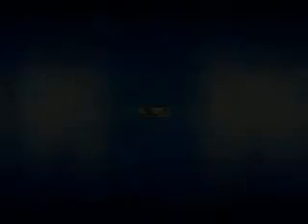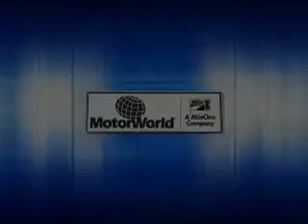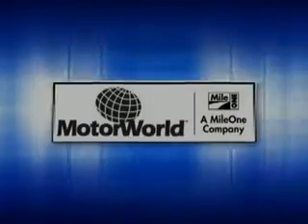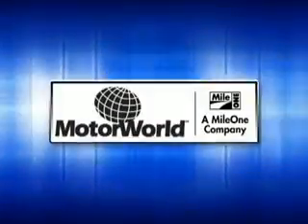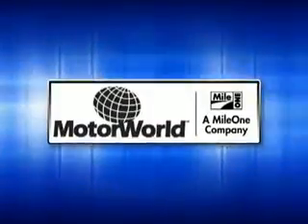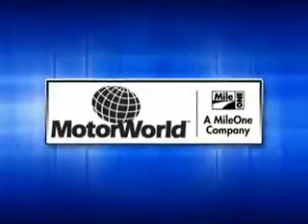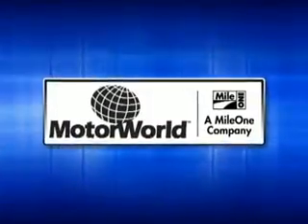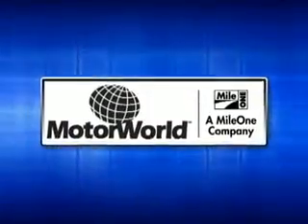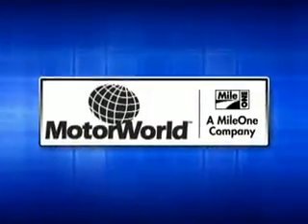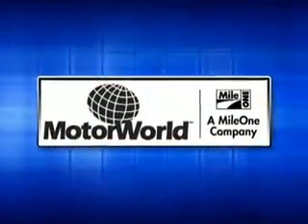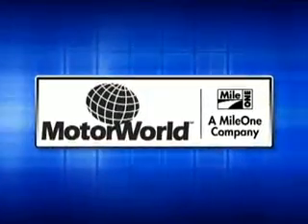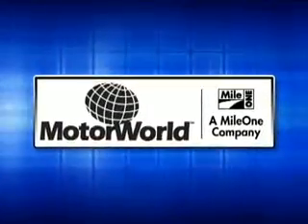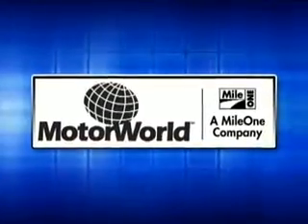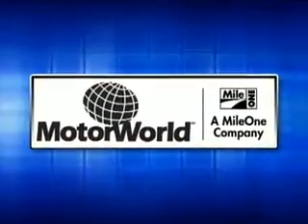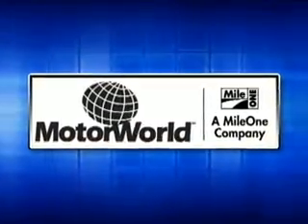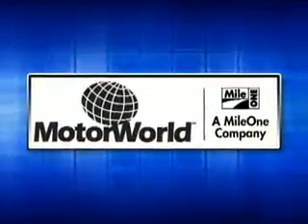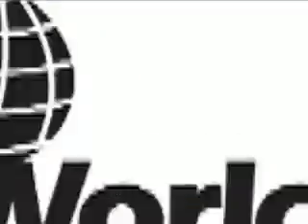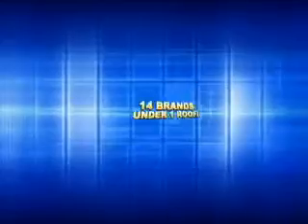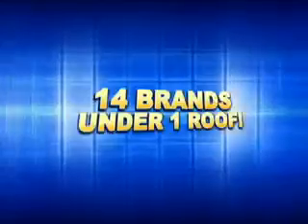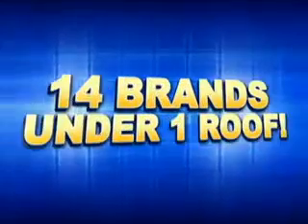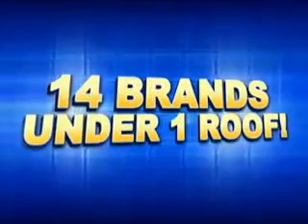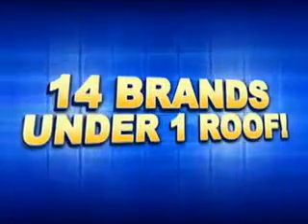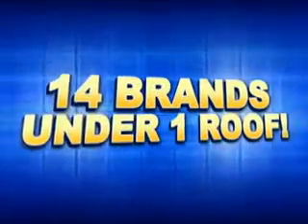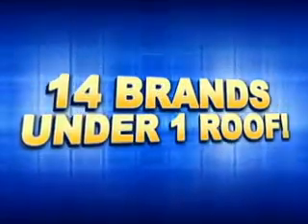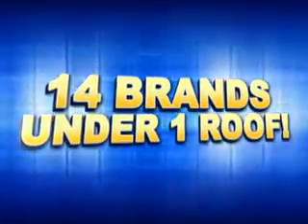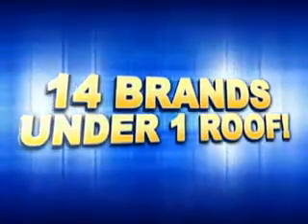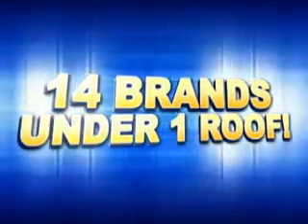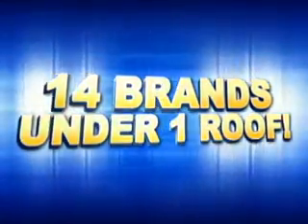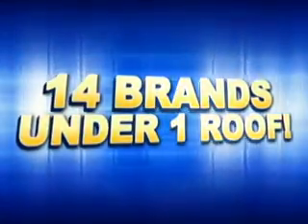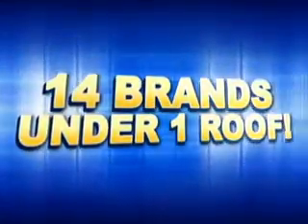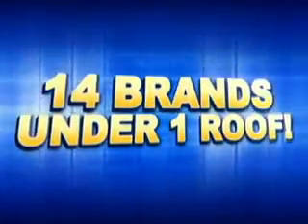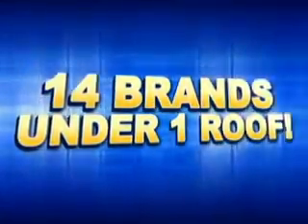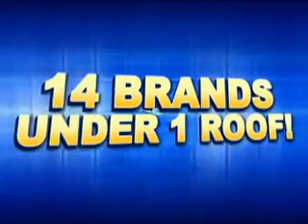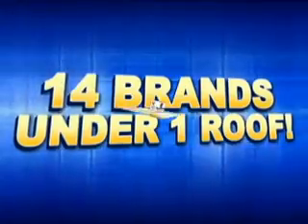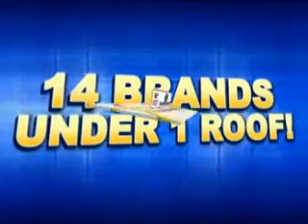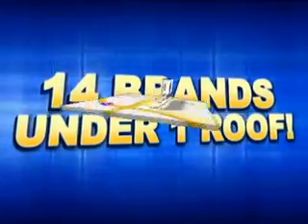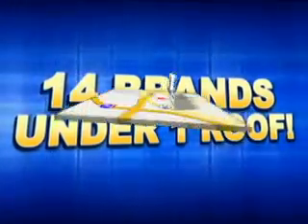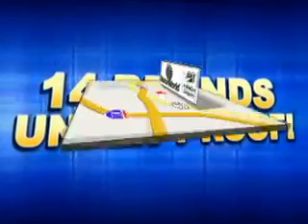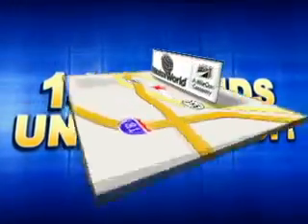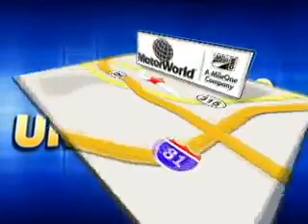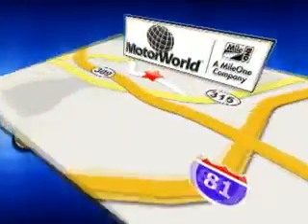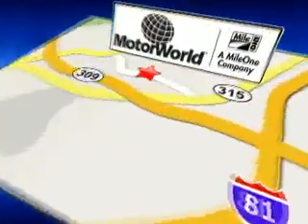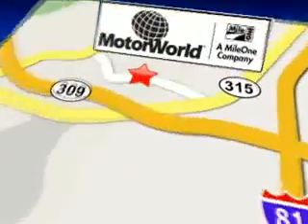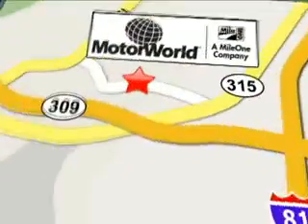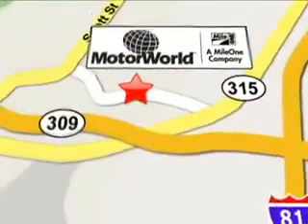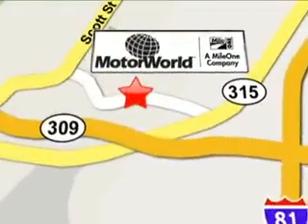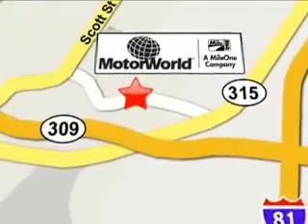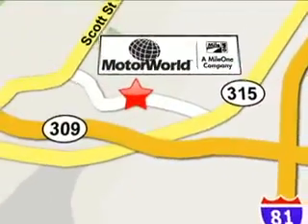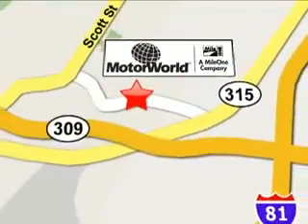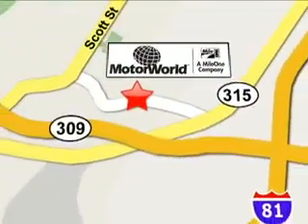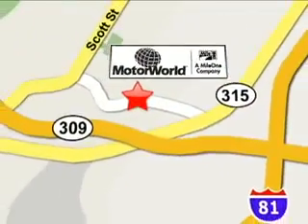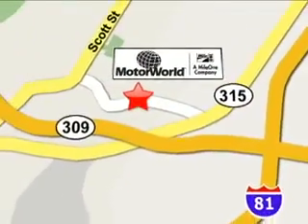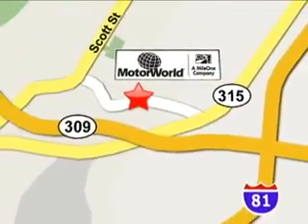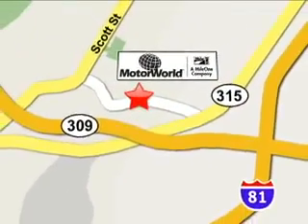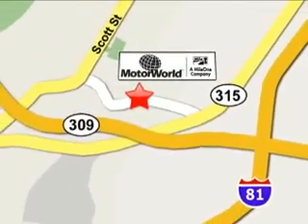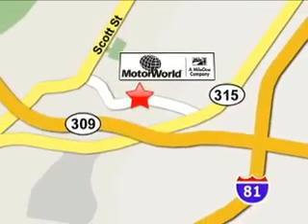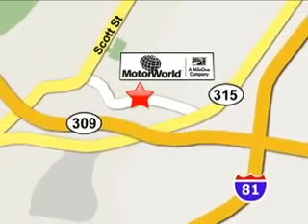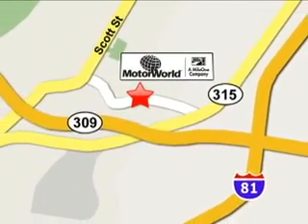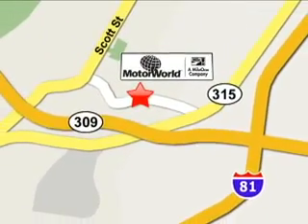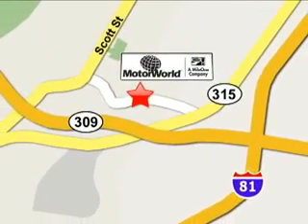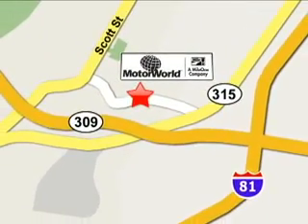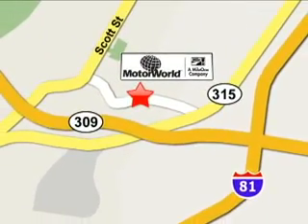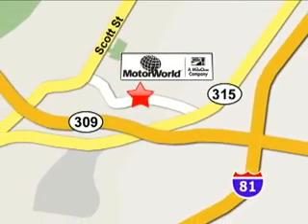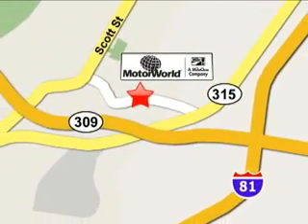Mile 1 Motor World. 14 brands under one roof. Conveniently located at 150 Motor World Drive in Wilkes-Barre.